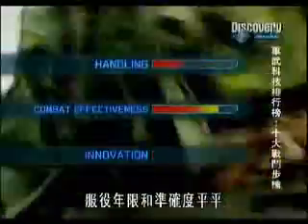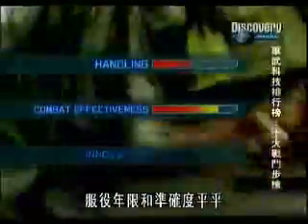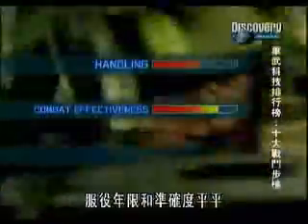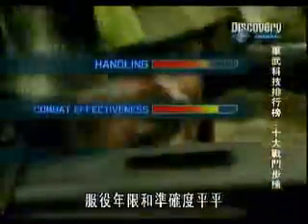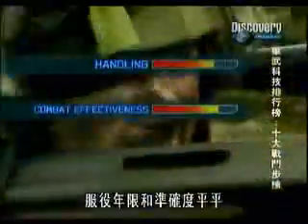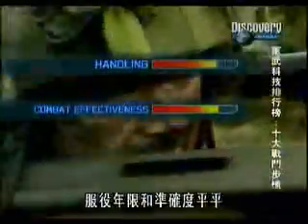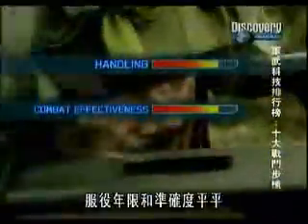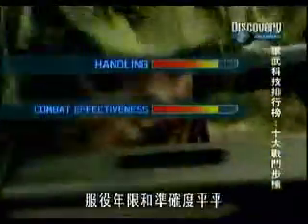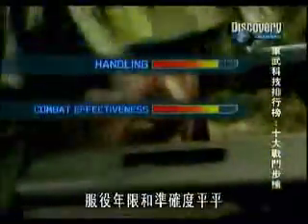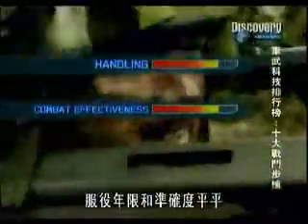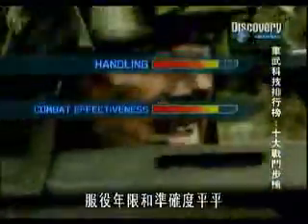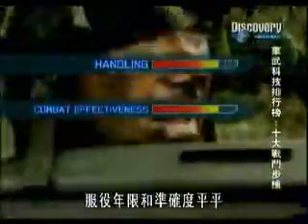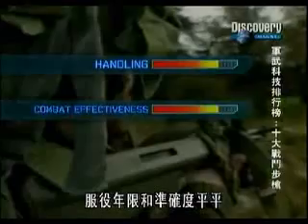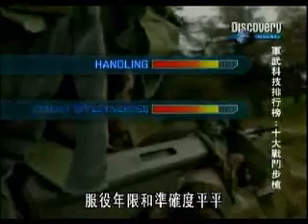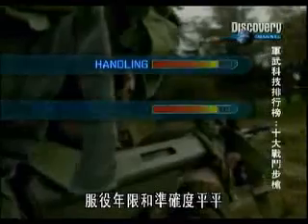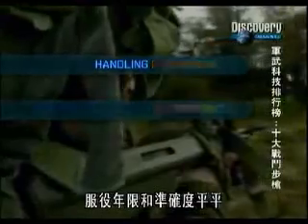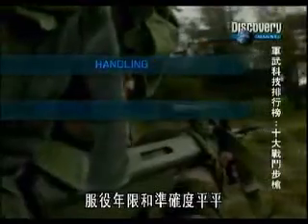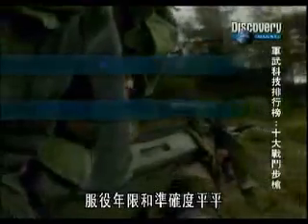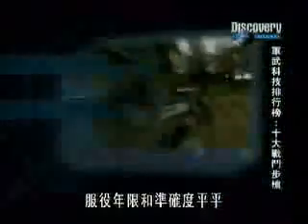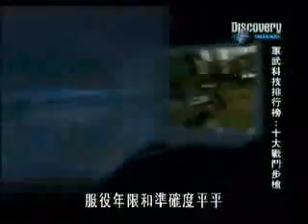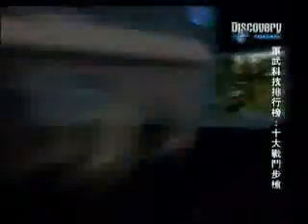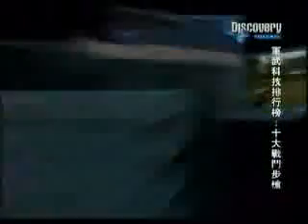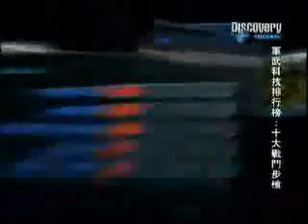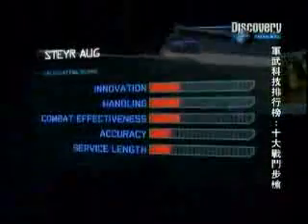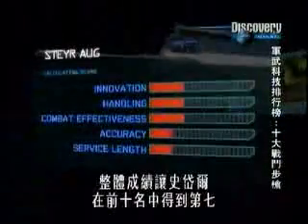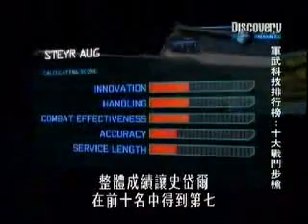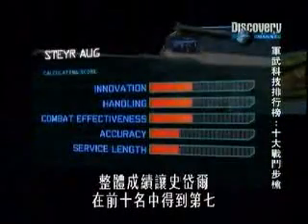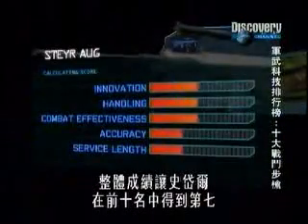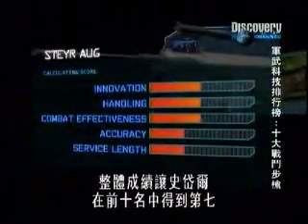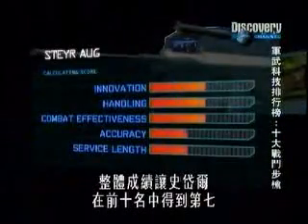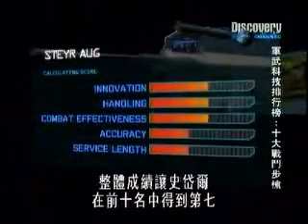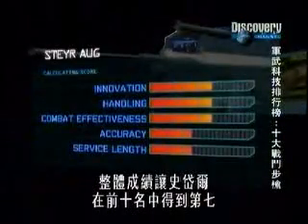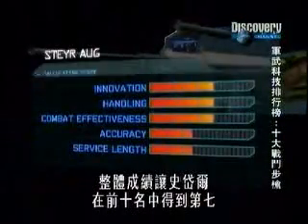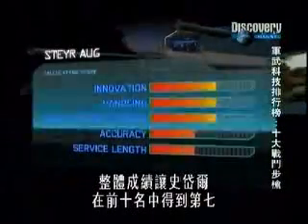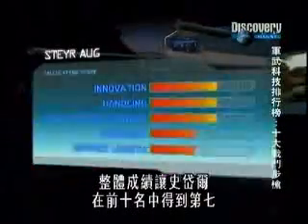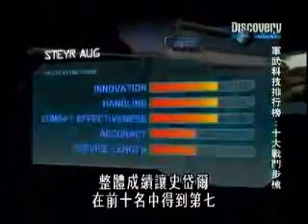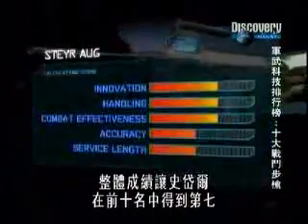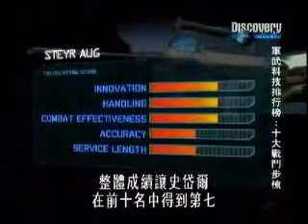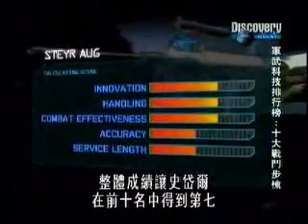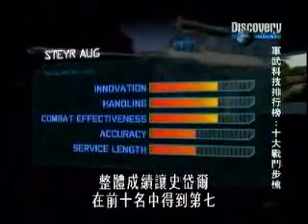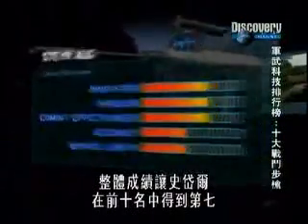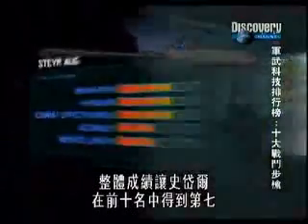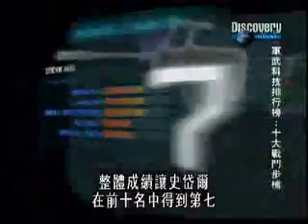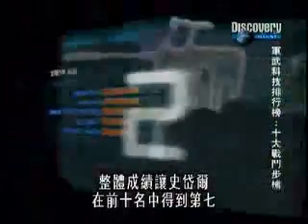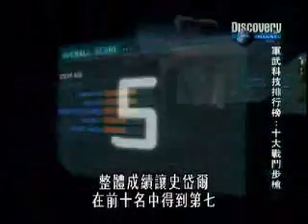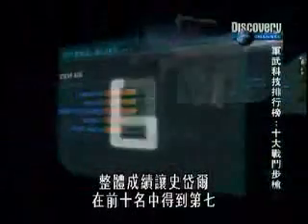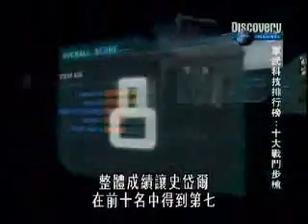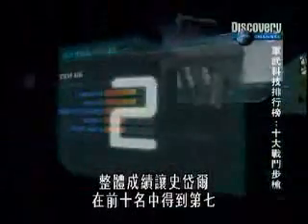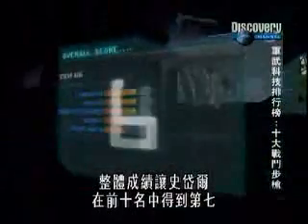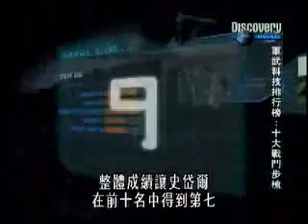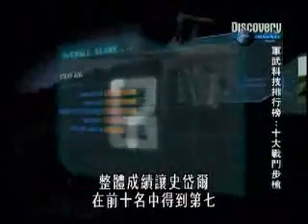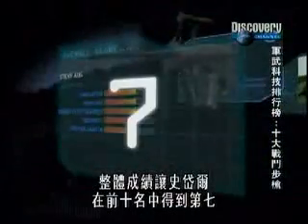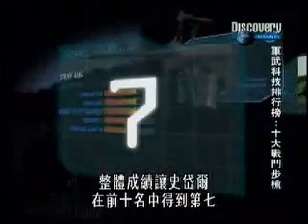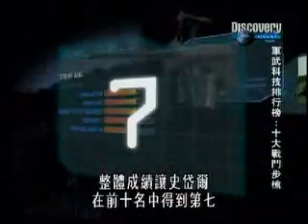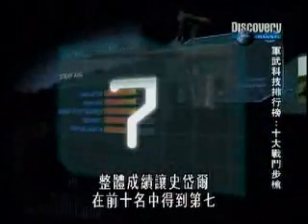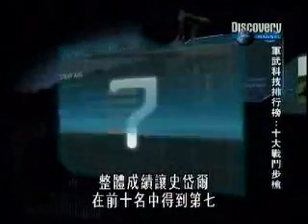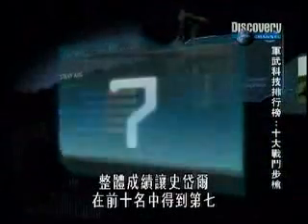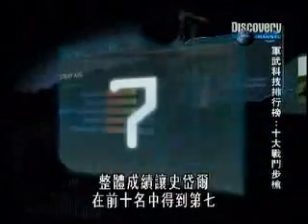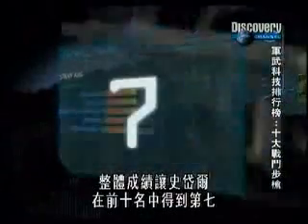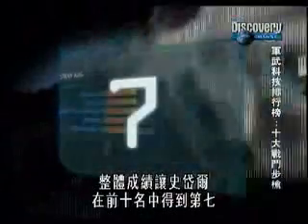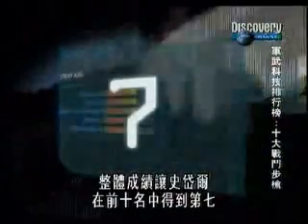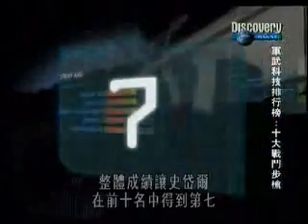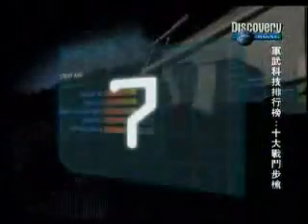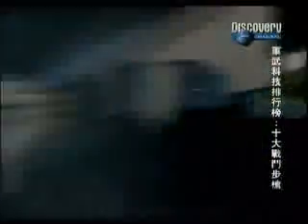Service length and accuracy are average. Overall, that puts the Steyr at number seven on our top ten.